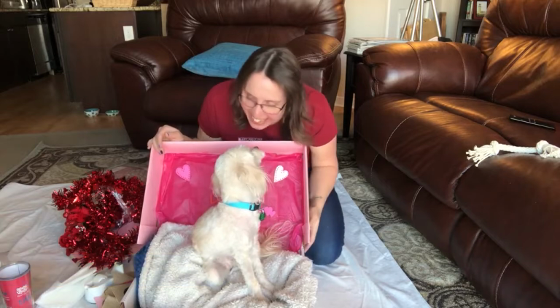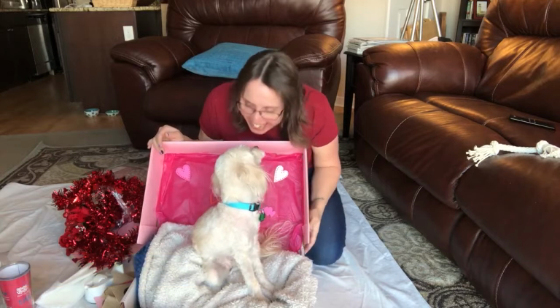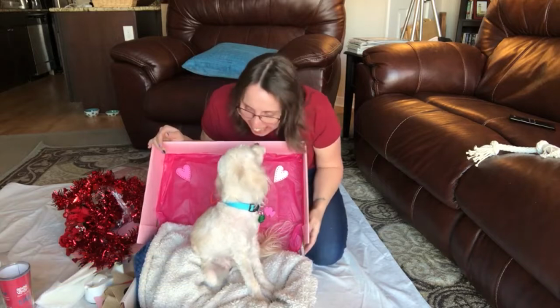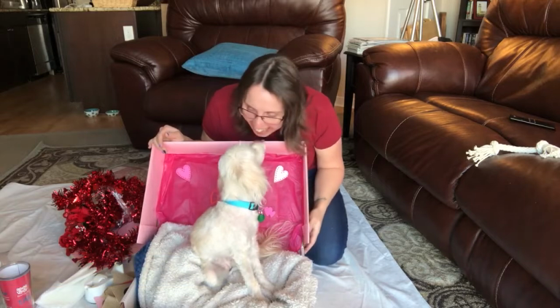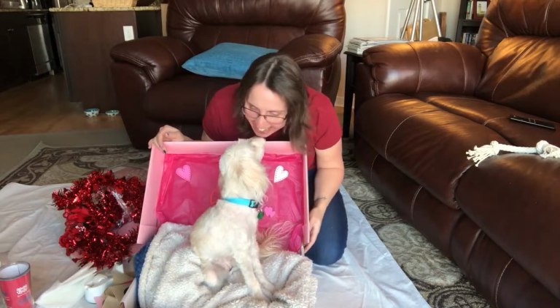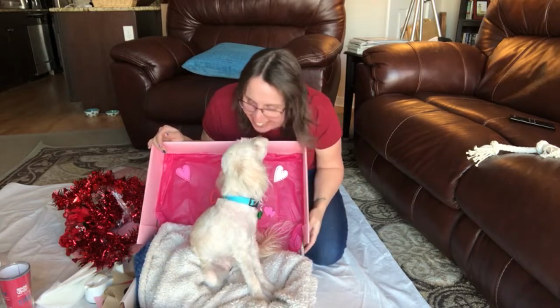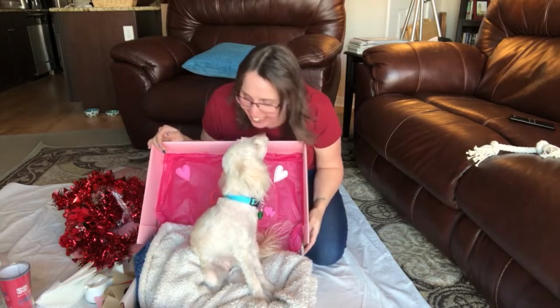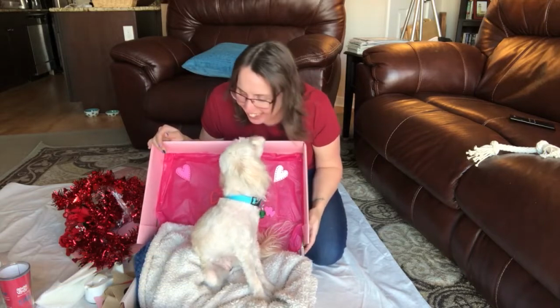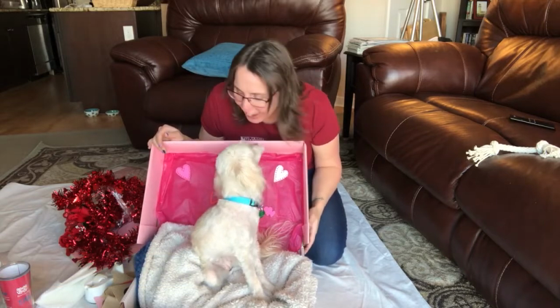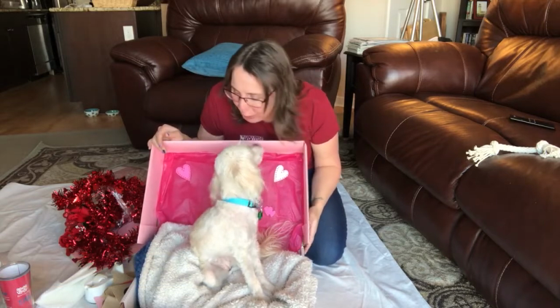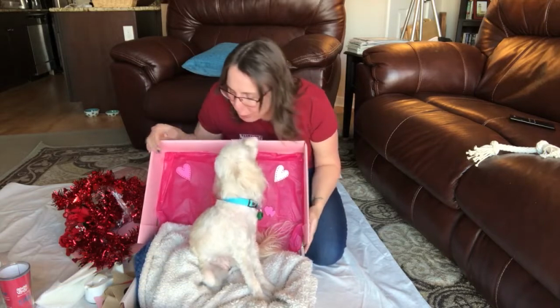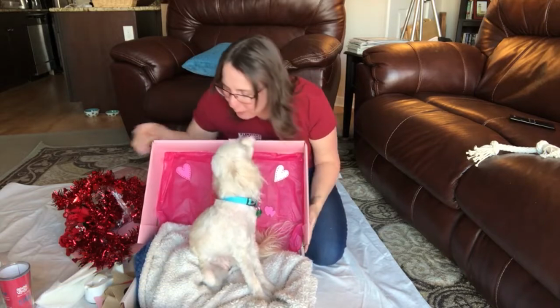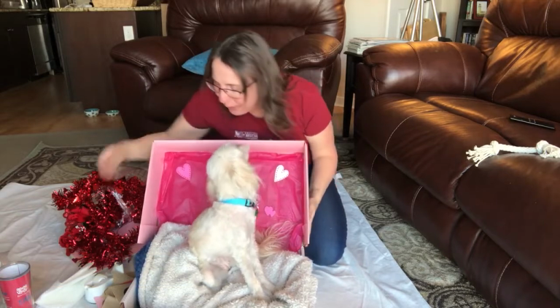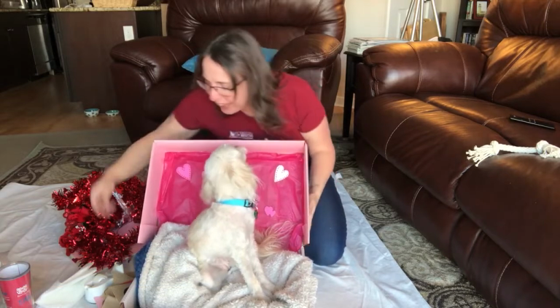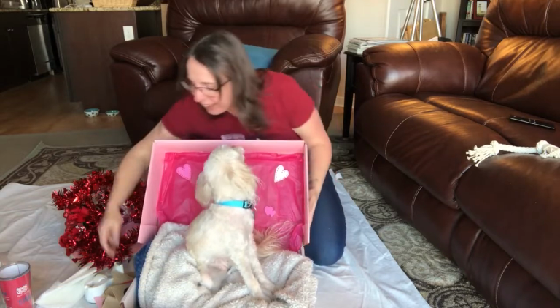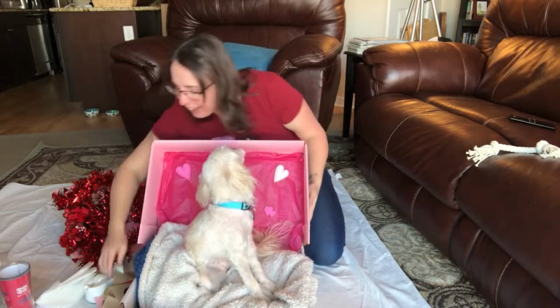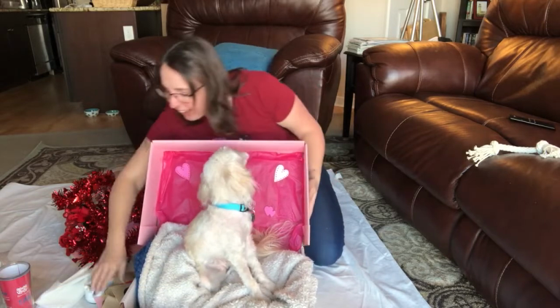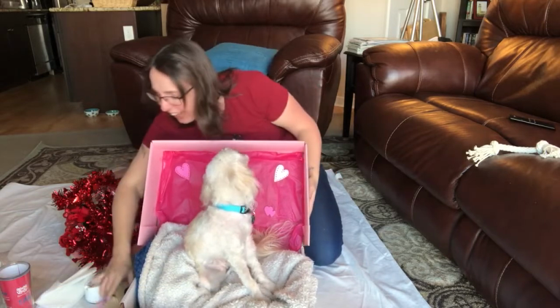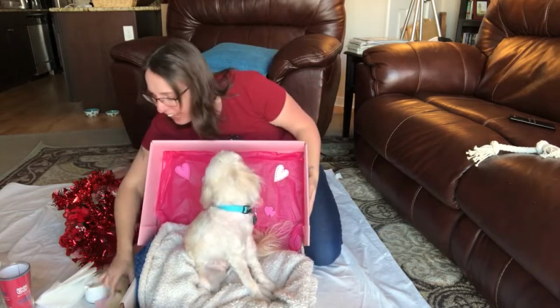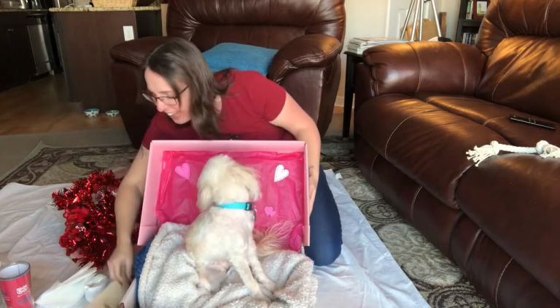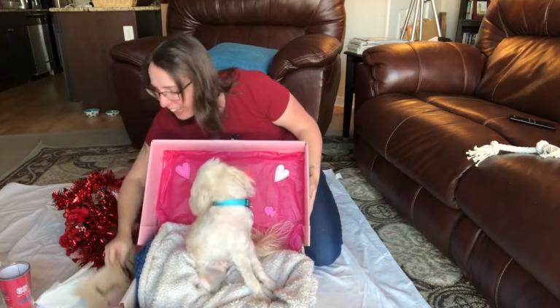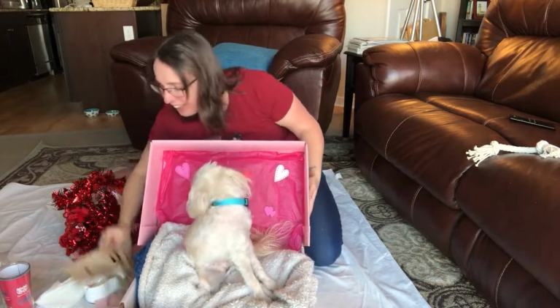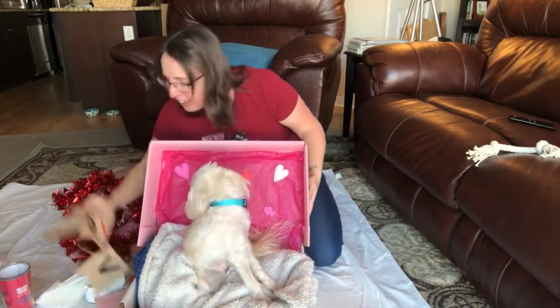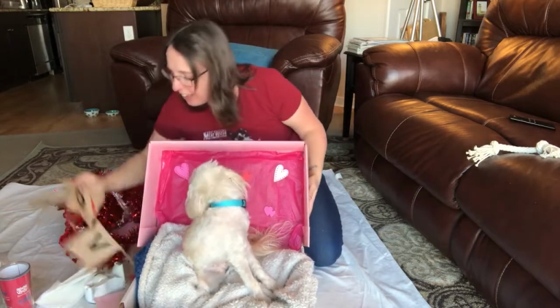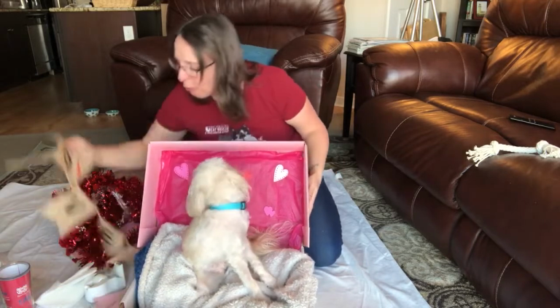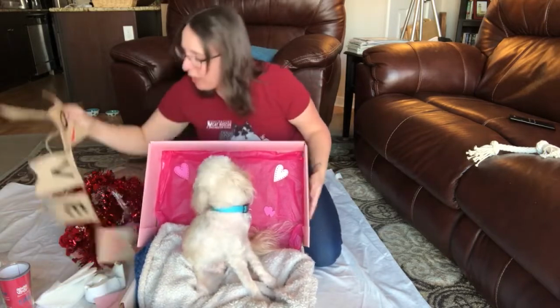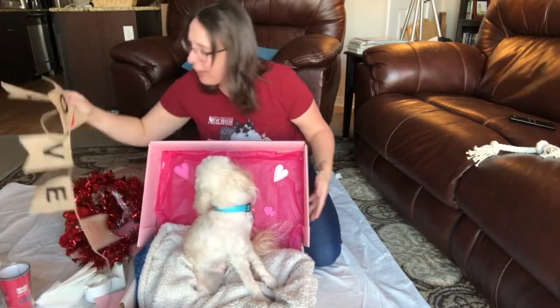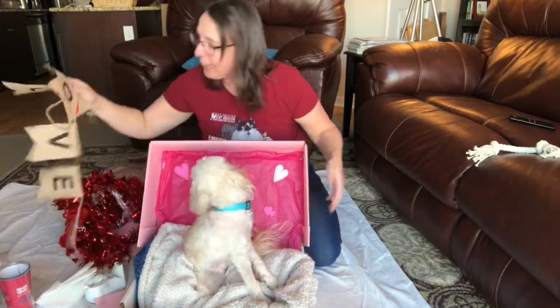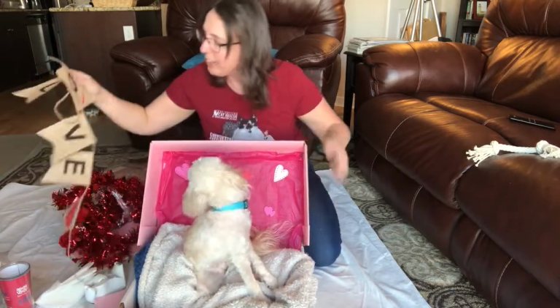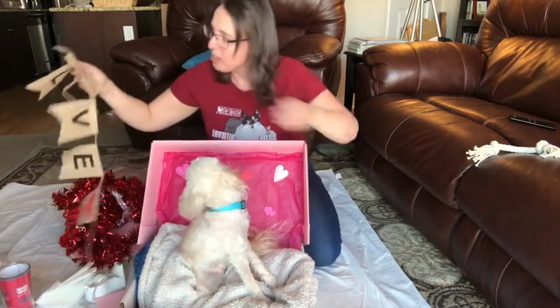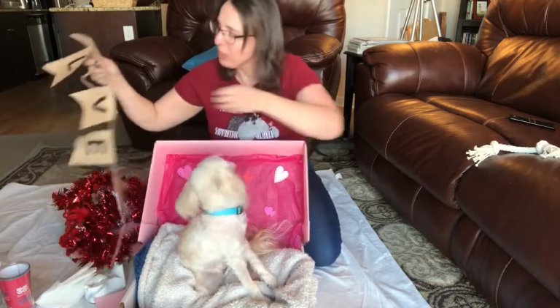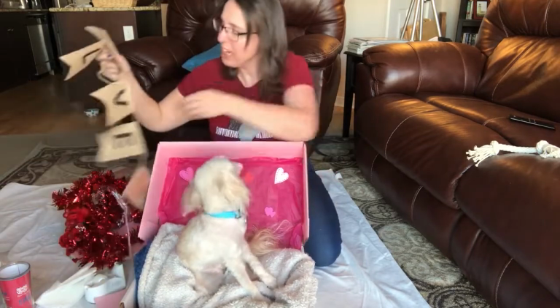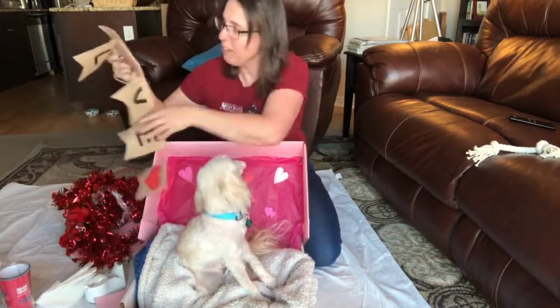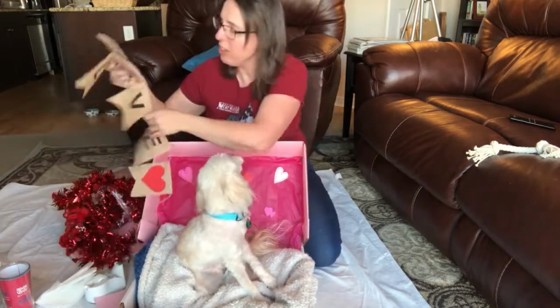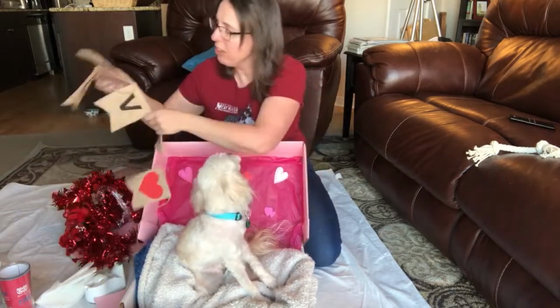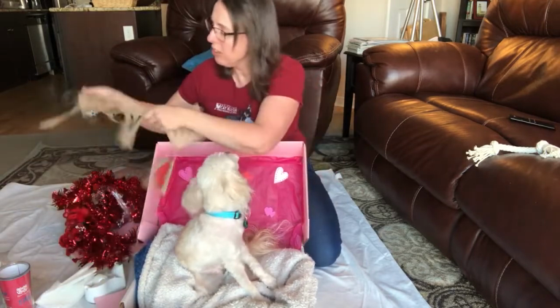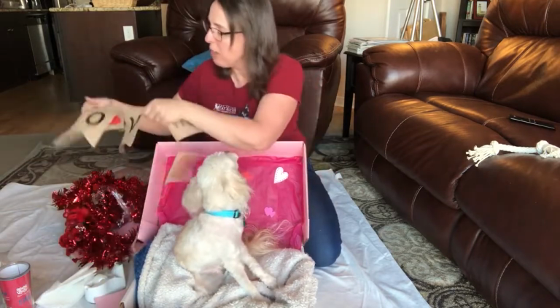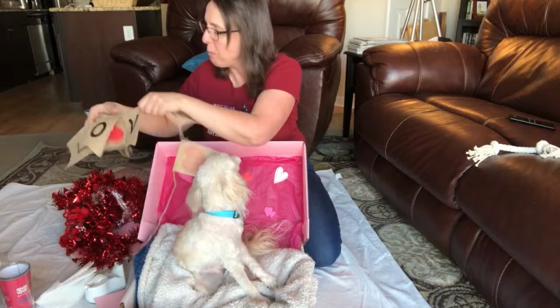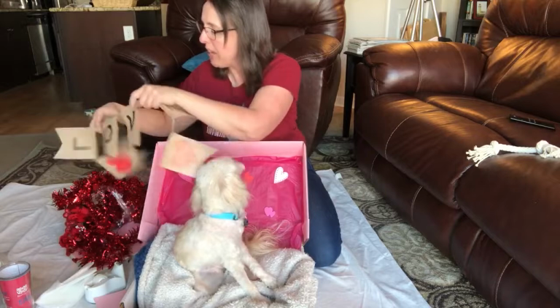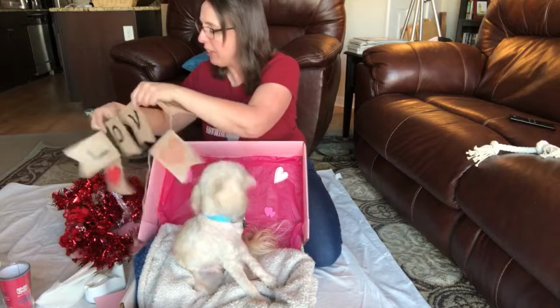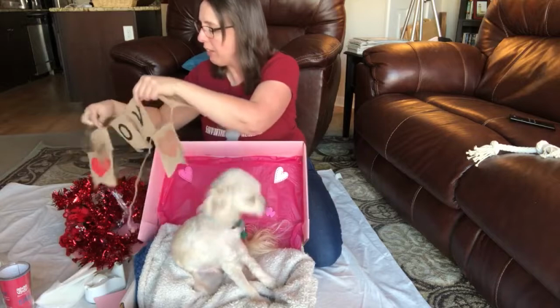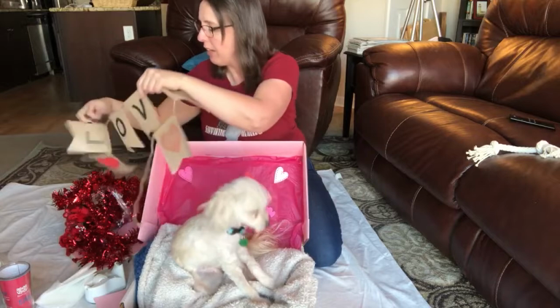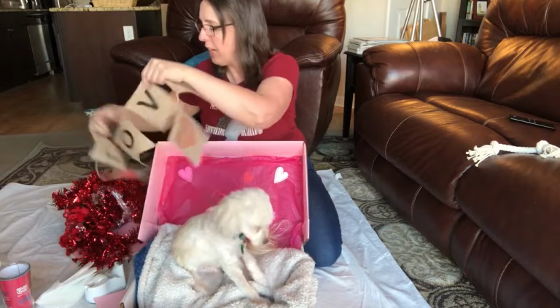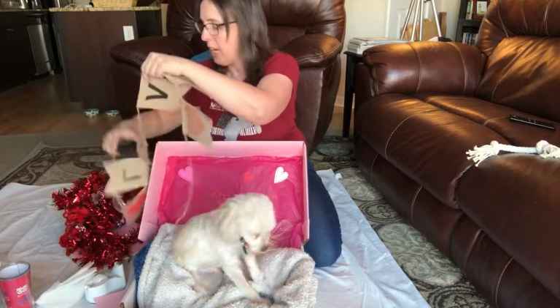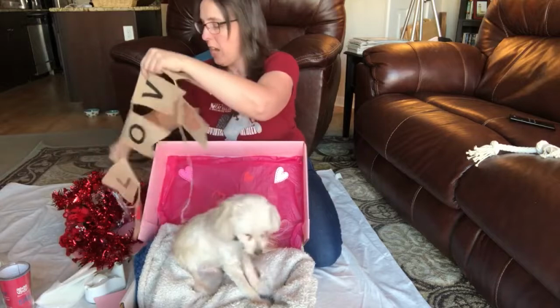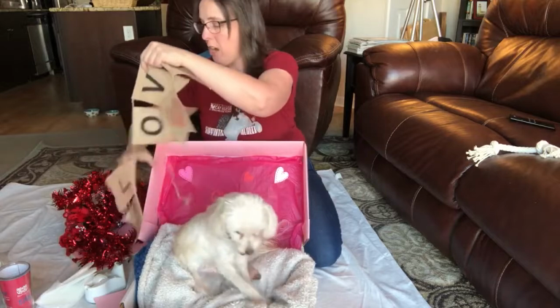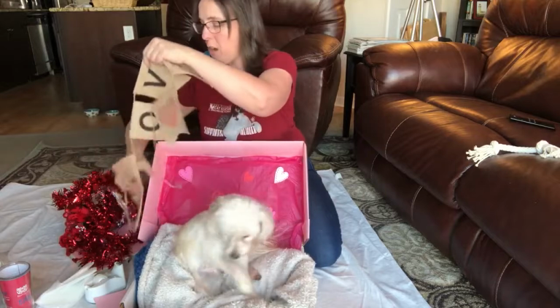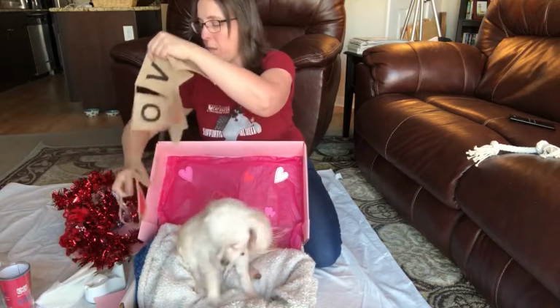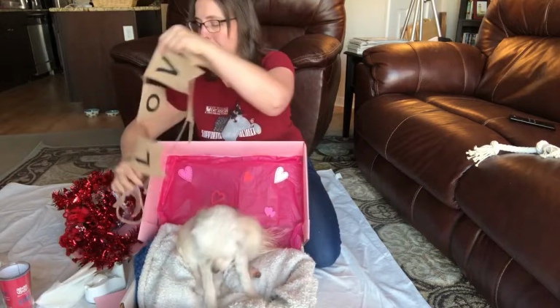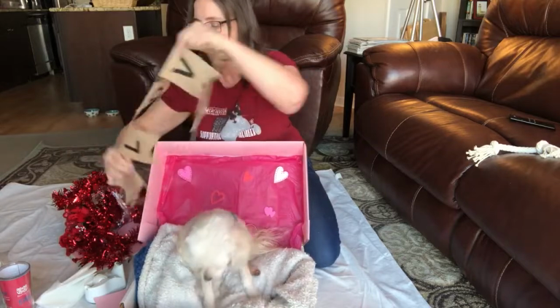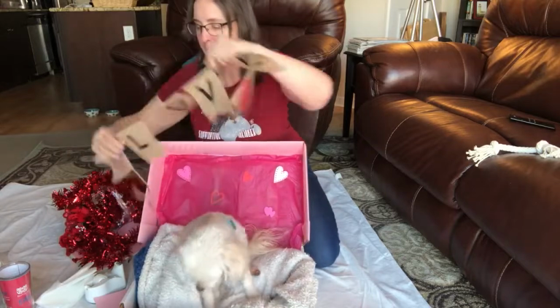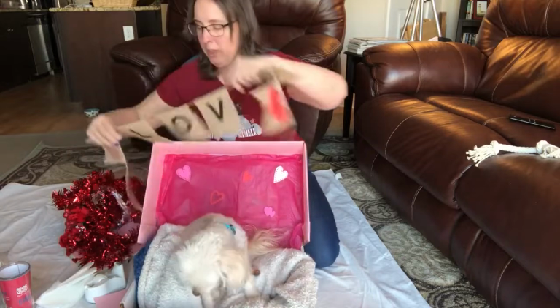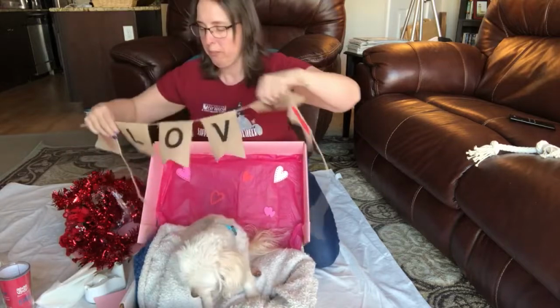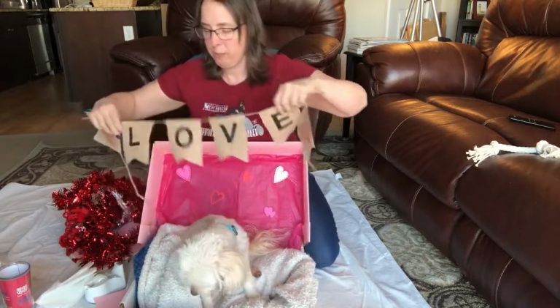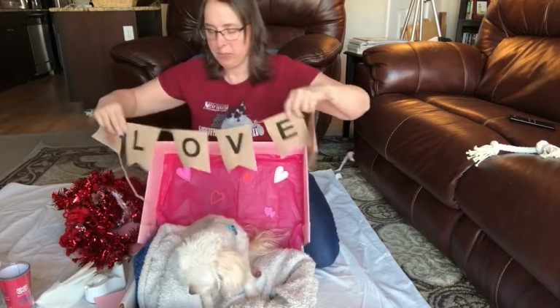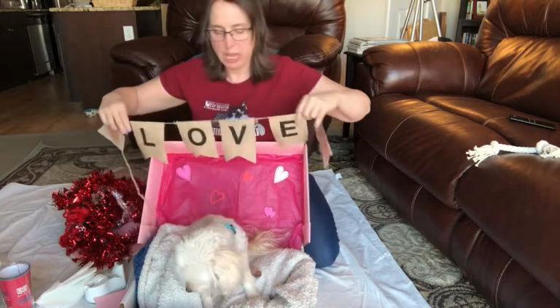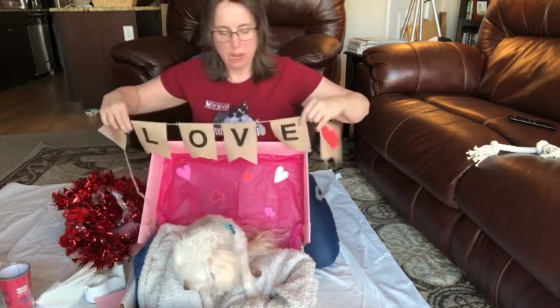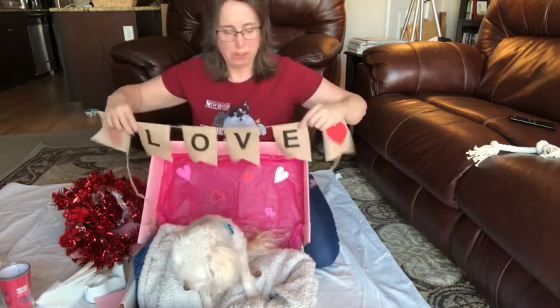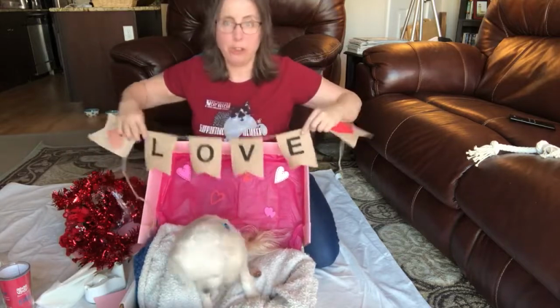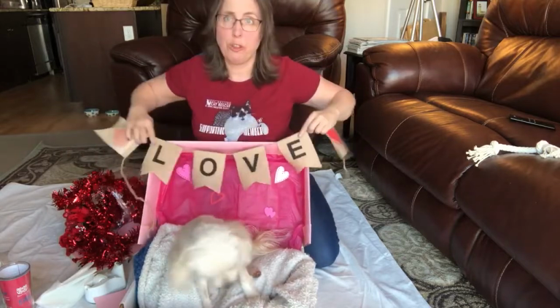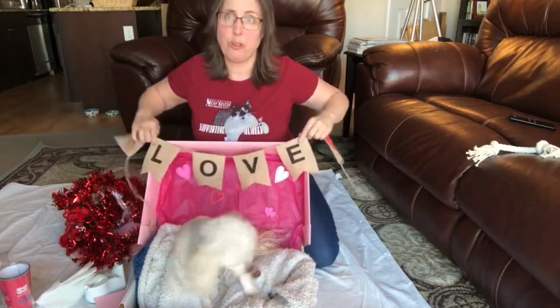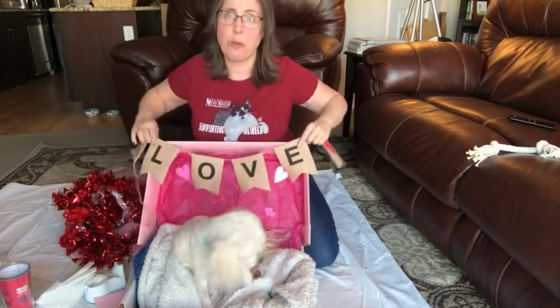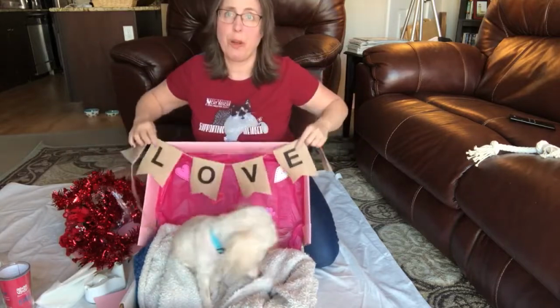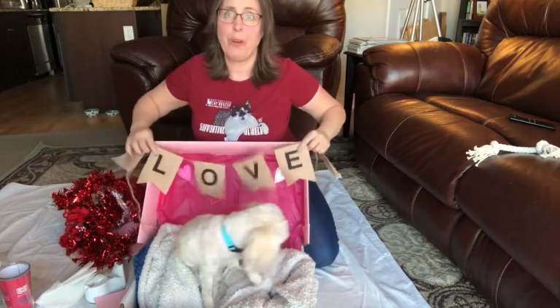I guess I'm going to have to use the kissing booth on Bailey when I get home from the cat rescue tomorrow. Adorable!